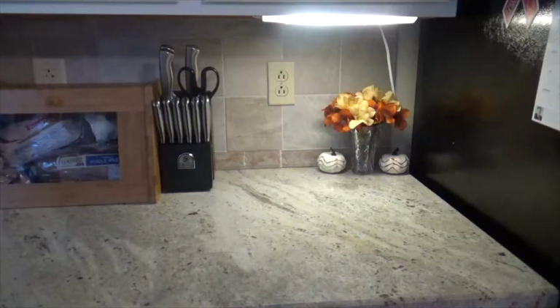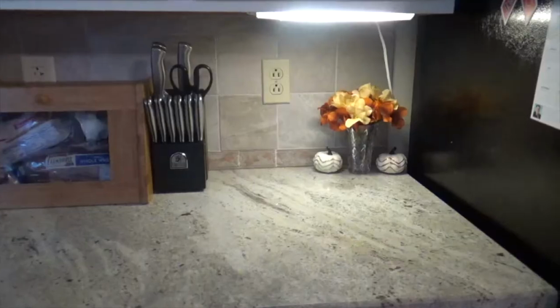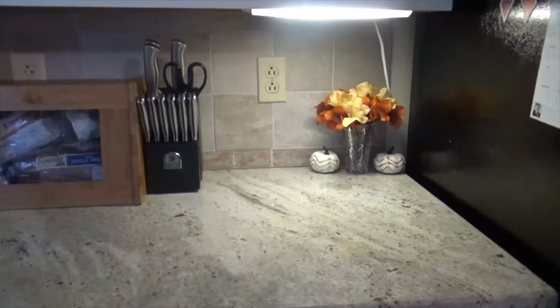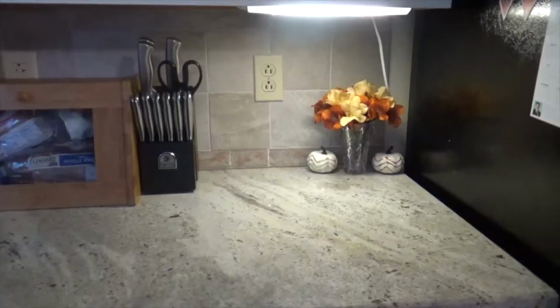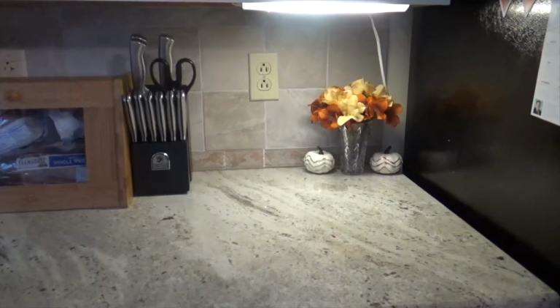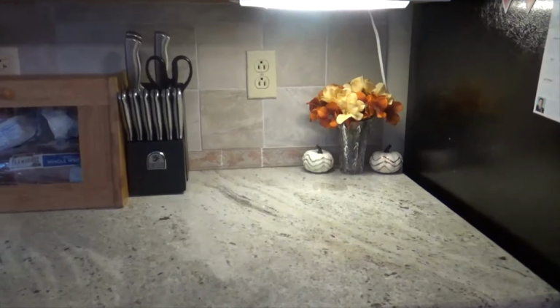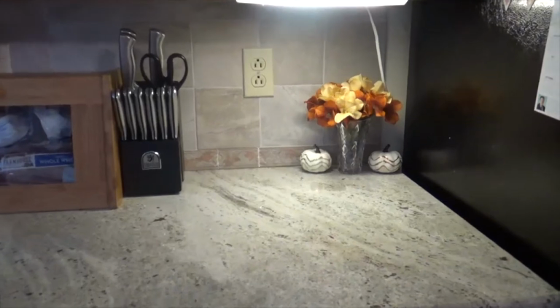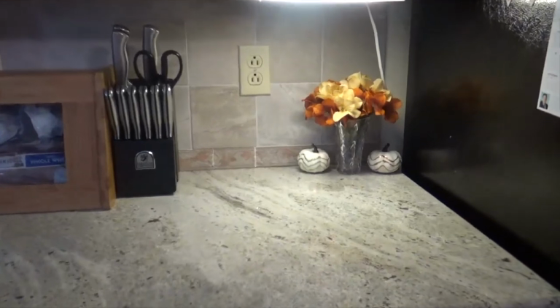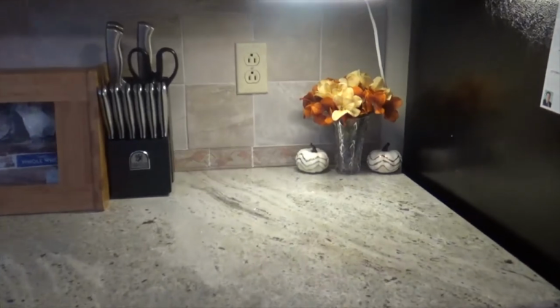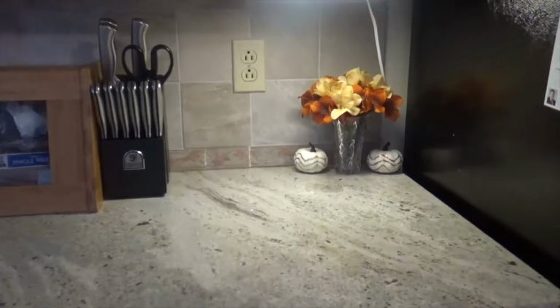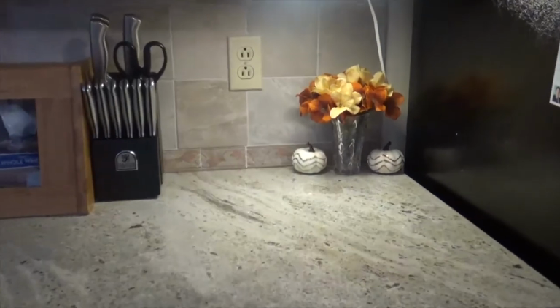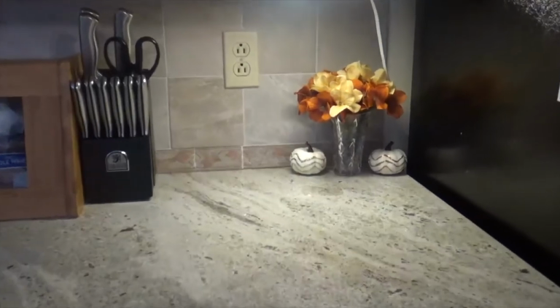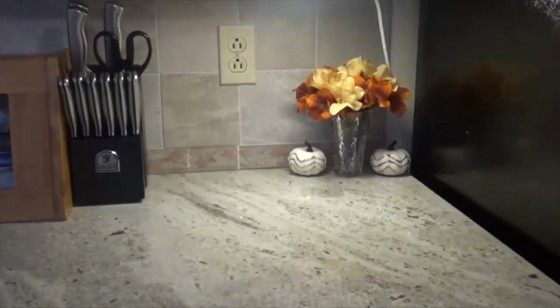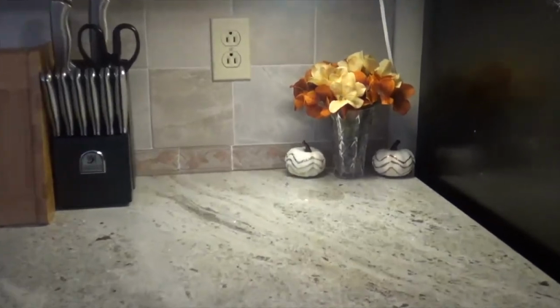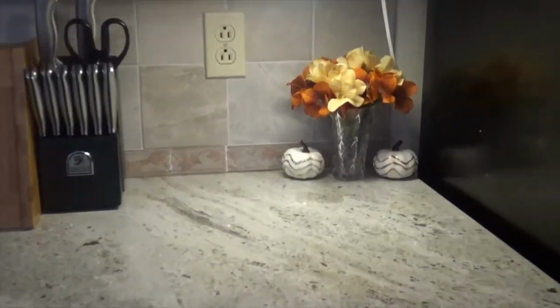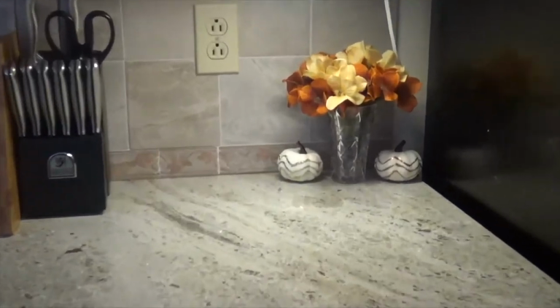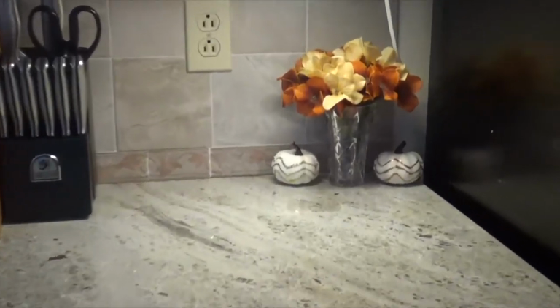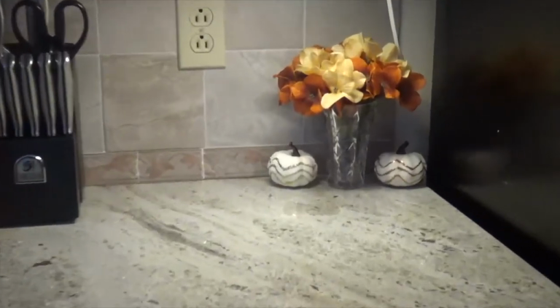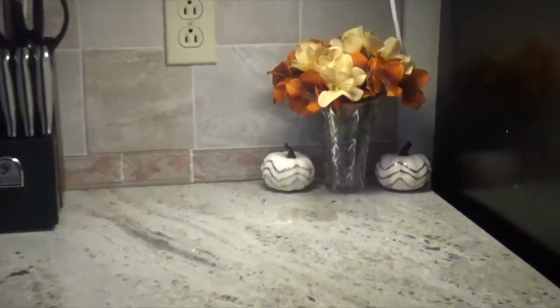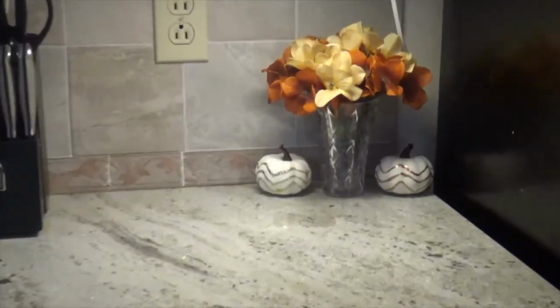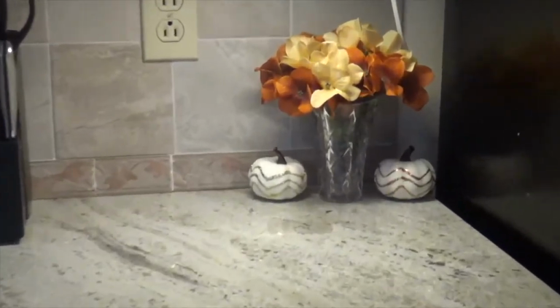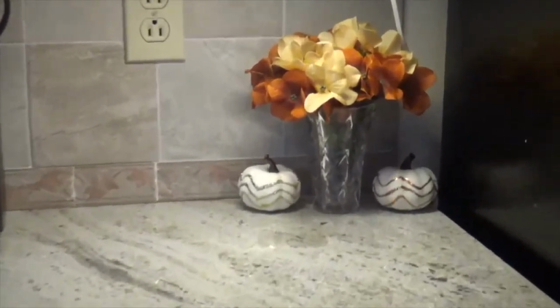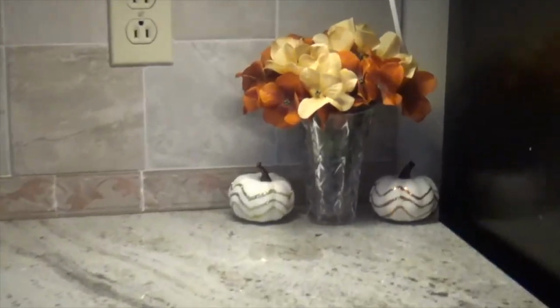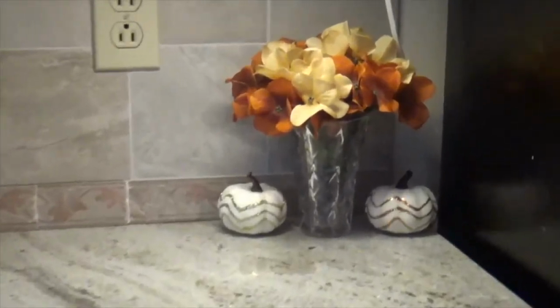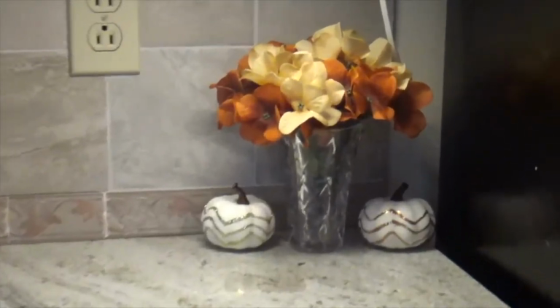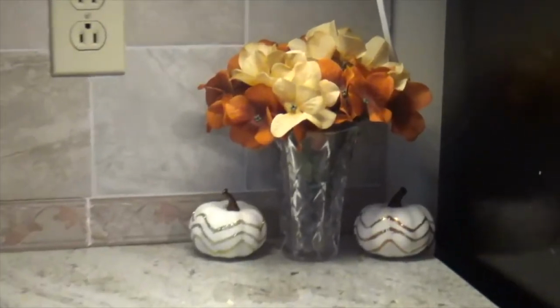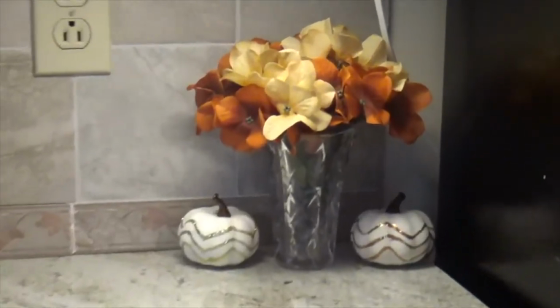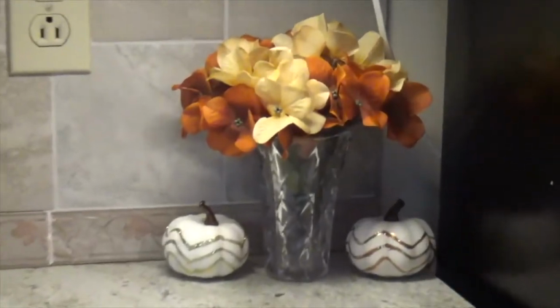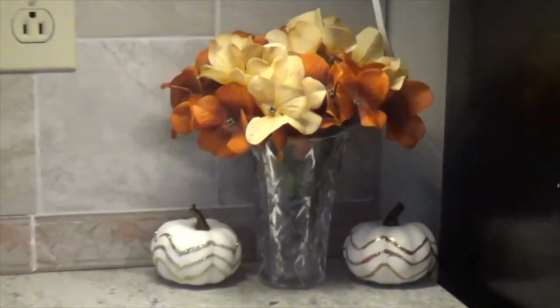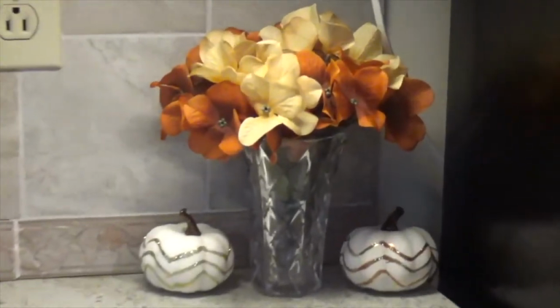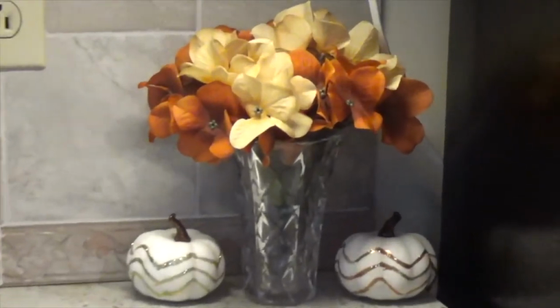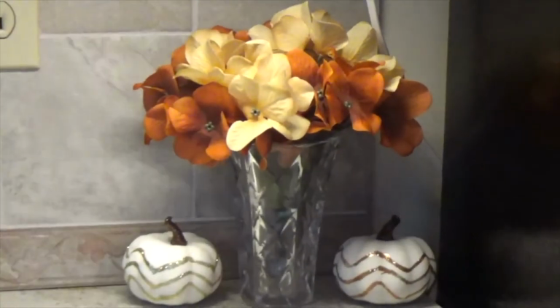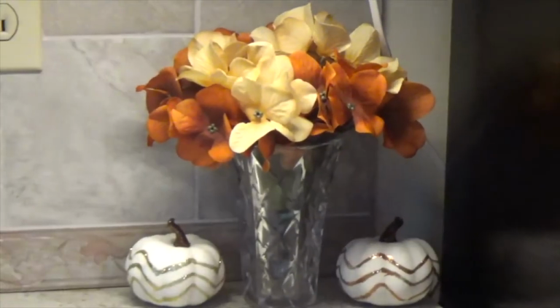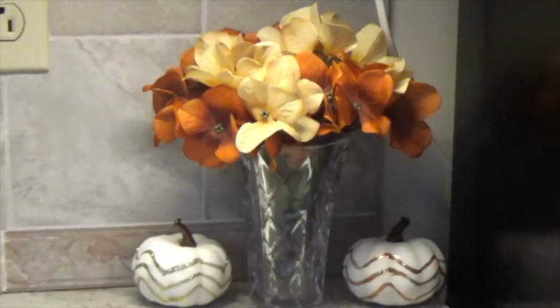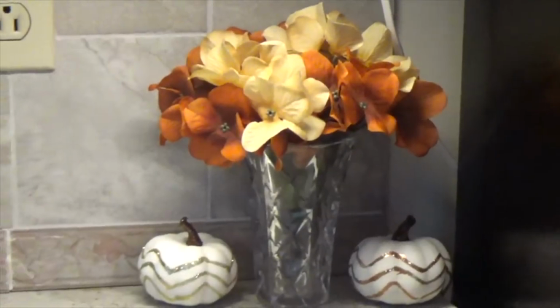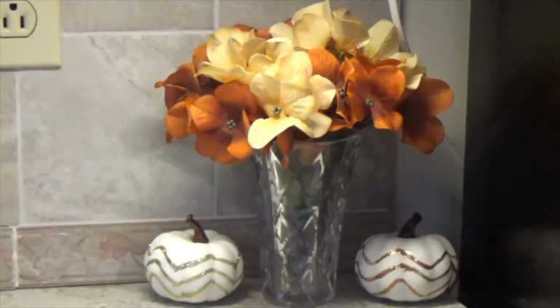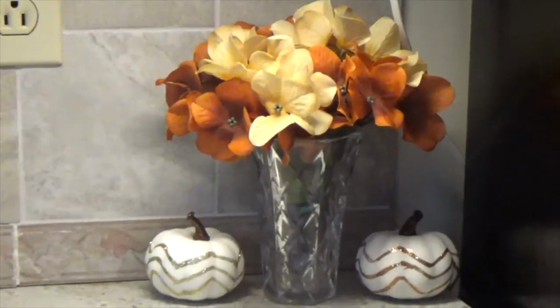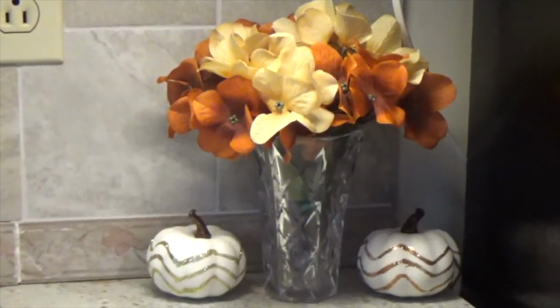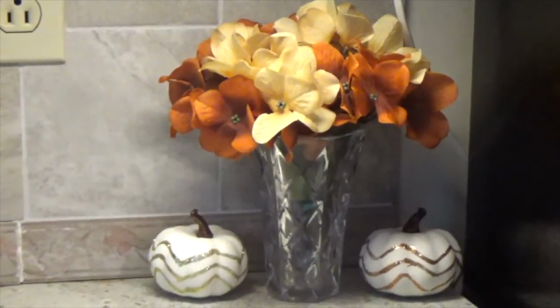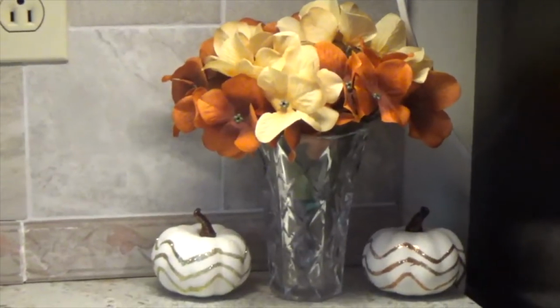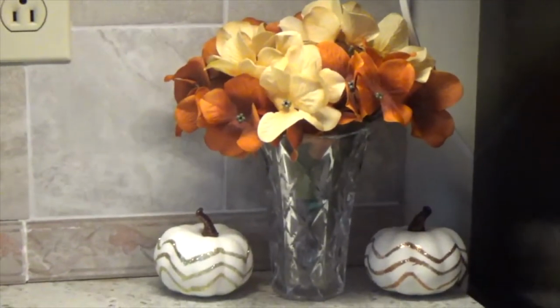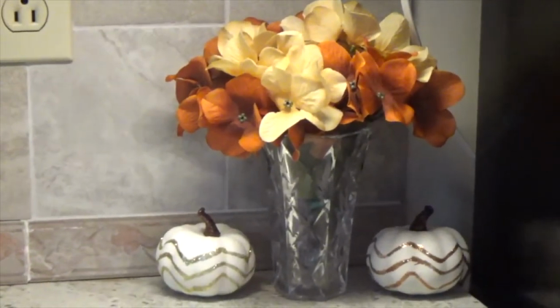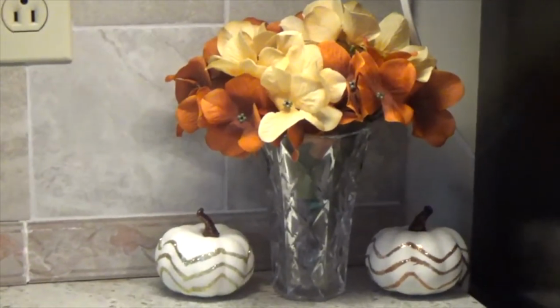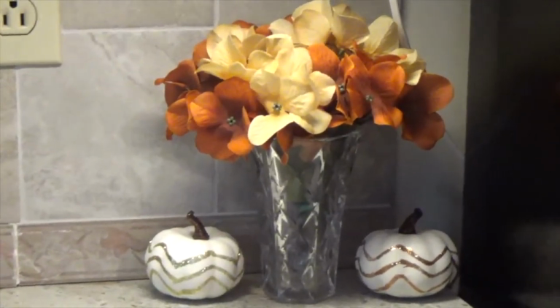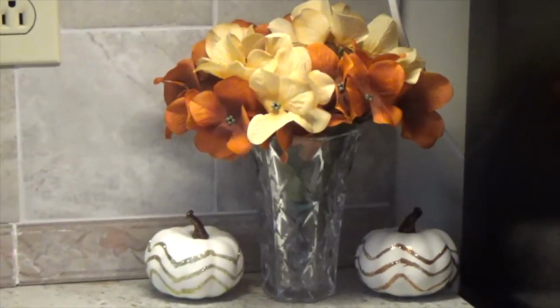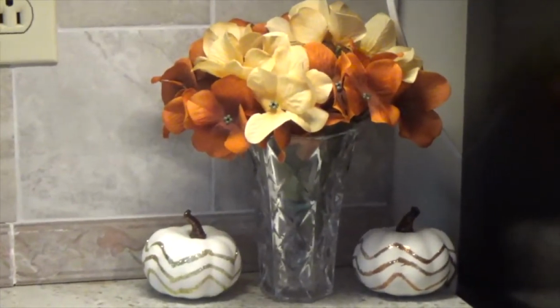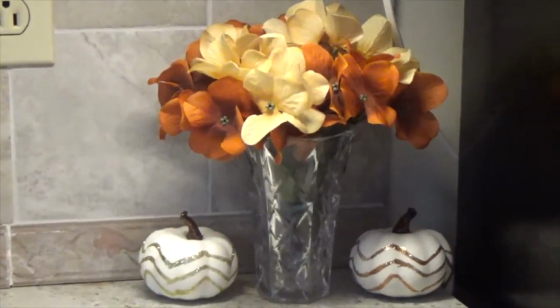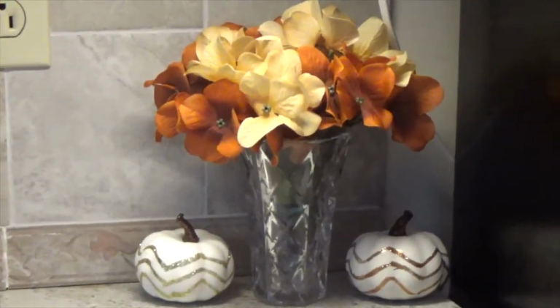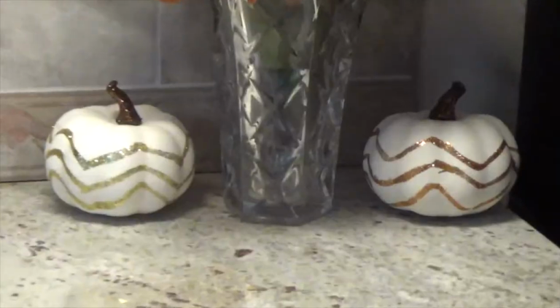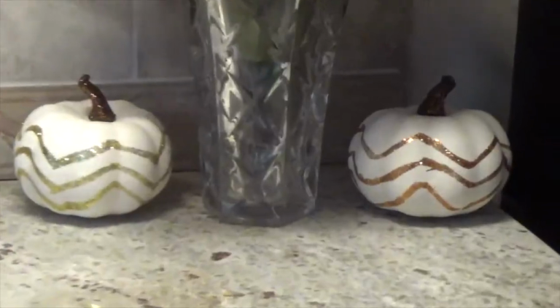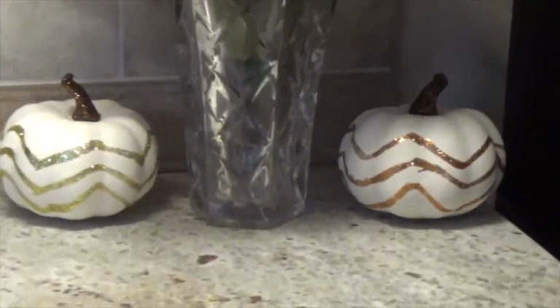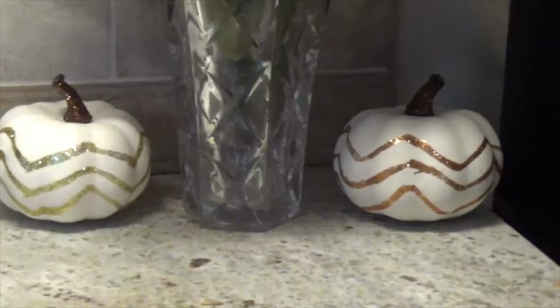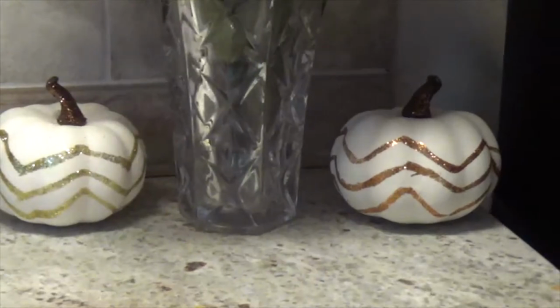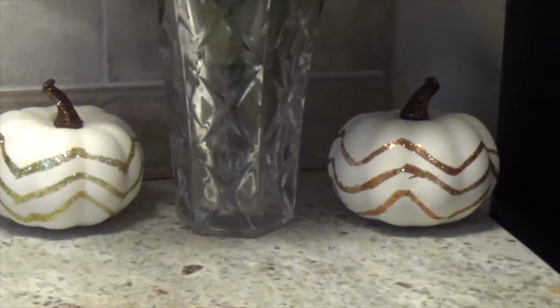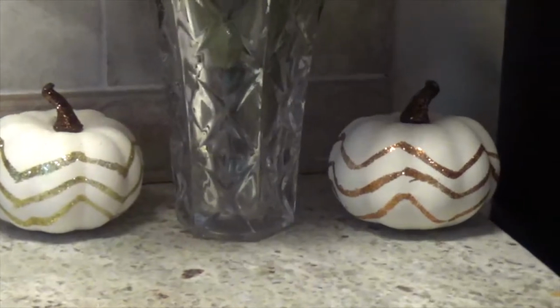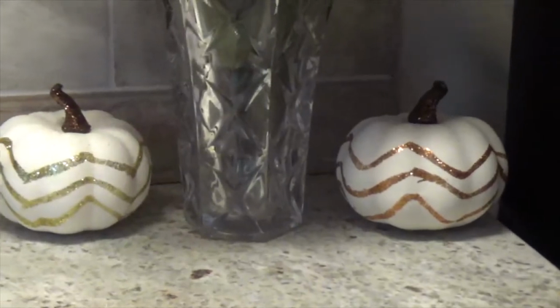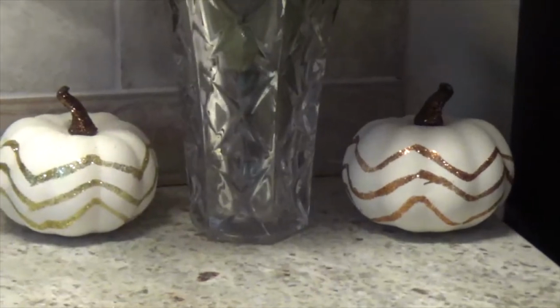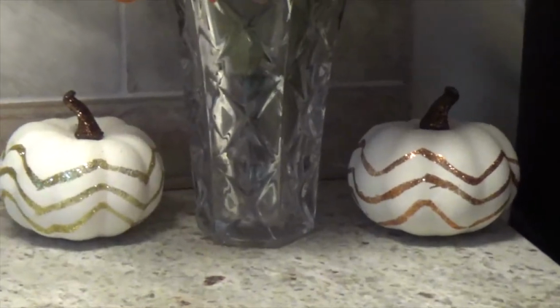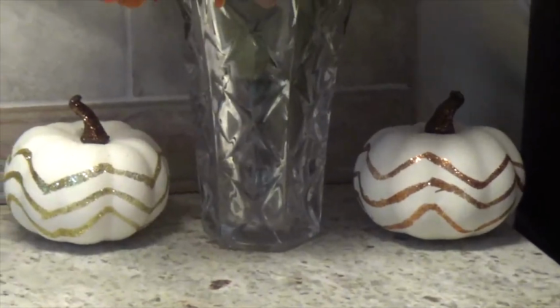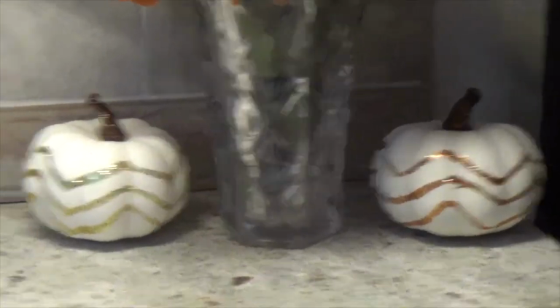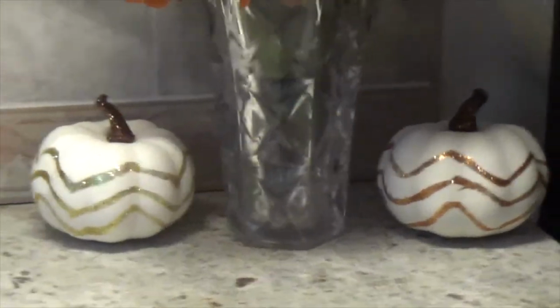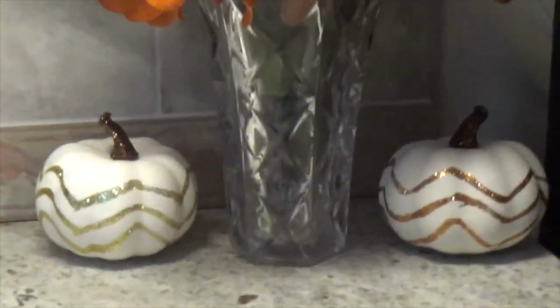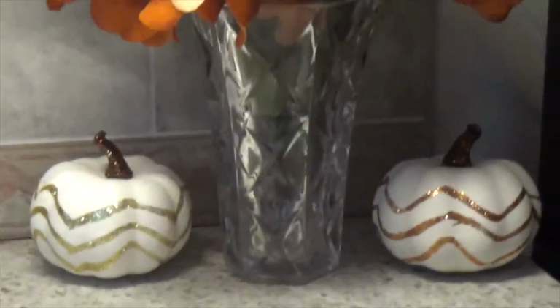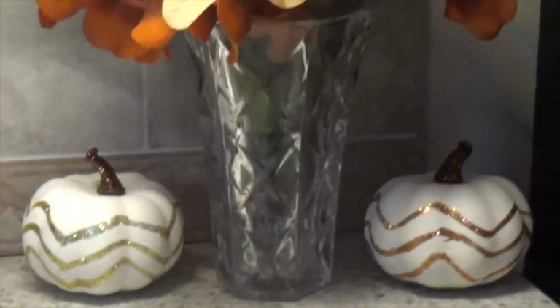I added this display in the corner on one of the counters. The fake flowers came from the dollar store and the pumpkins came from Target.